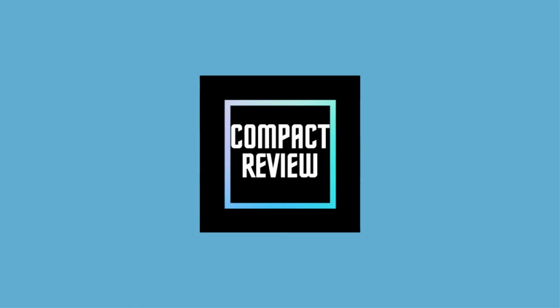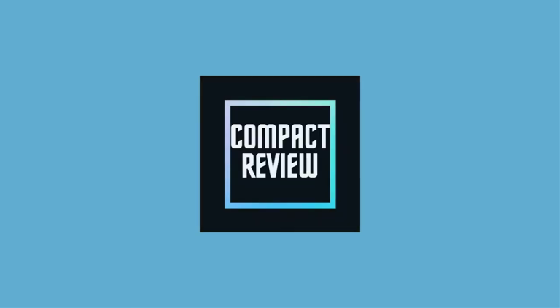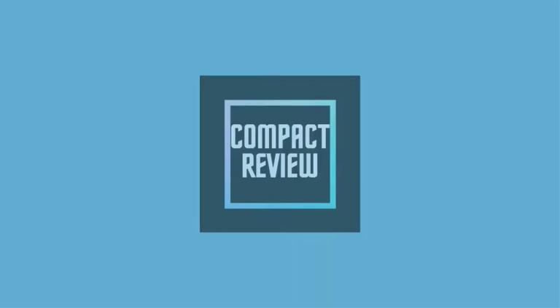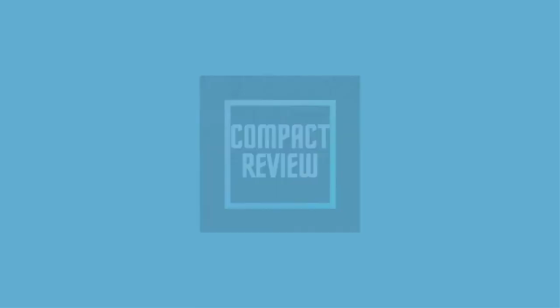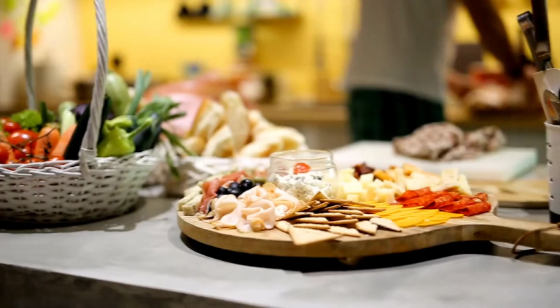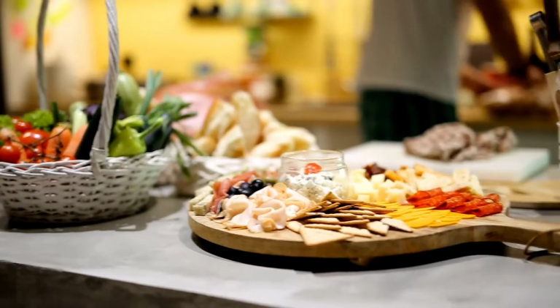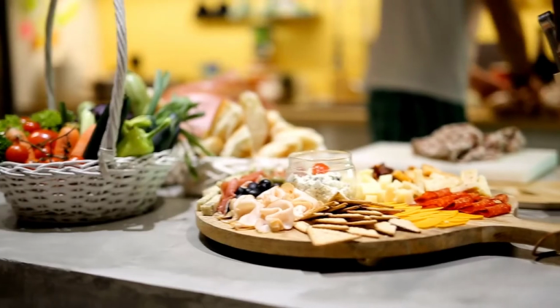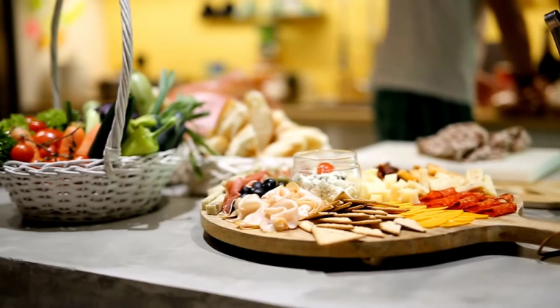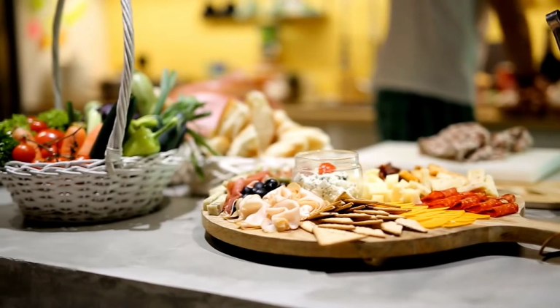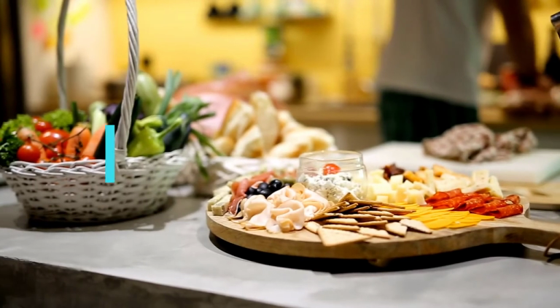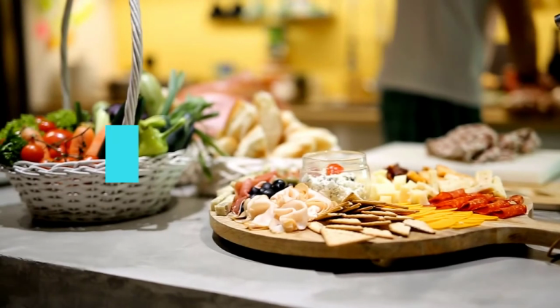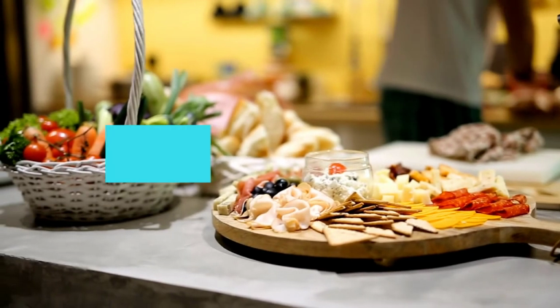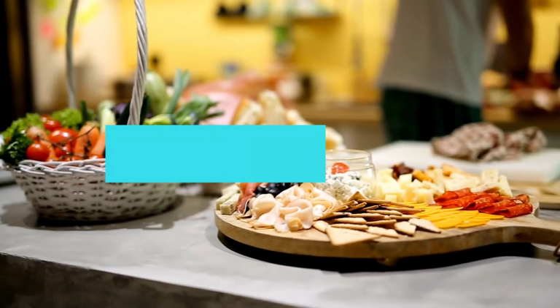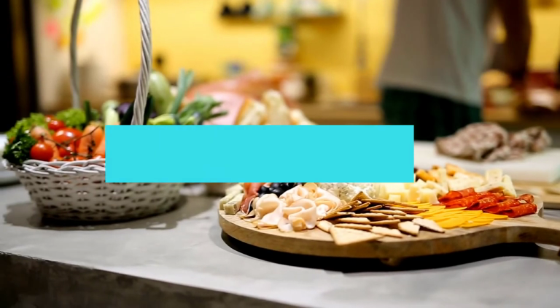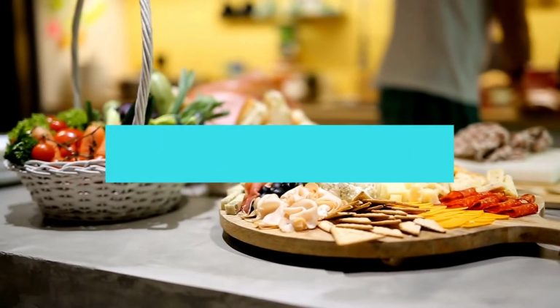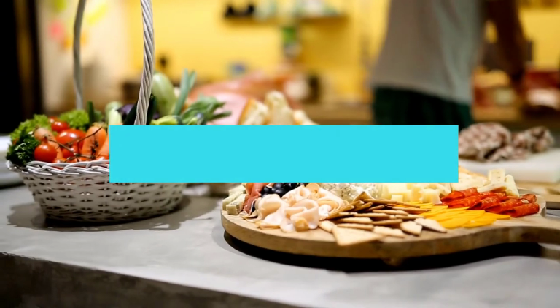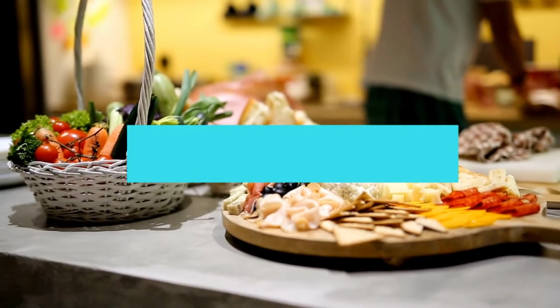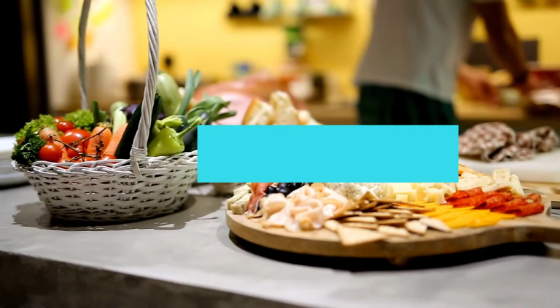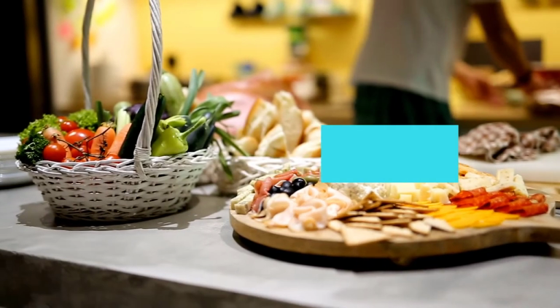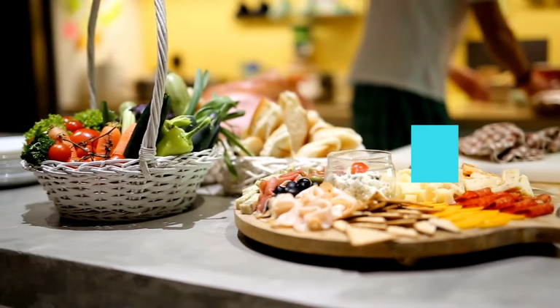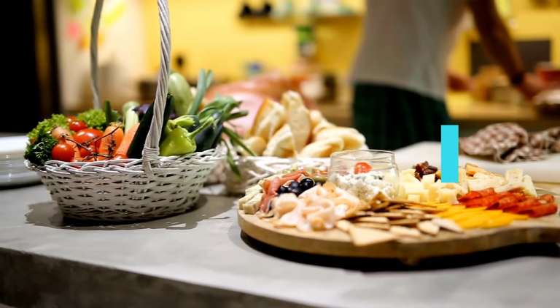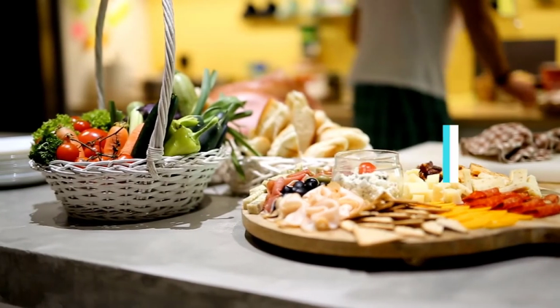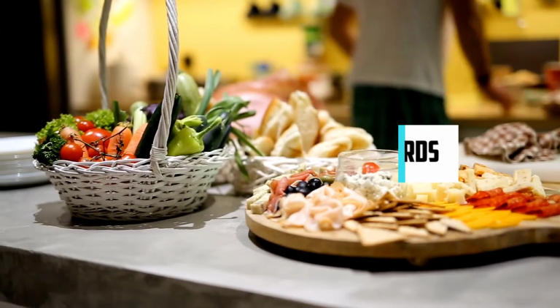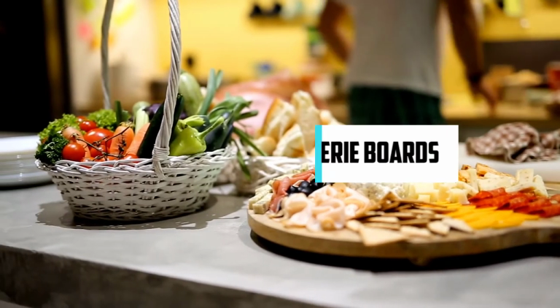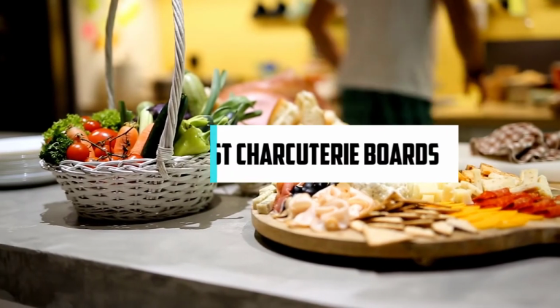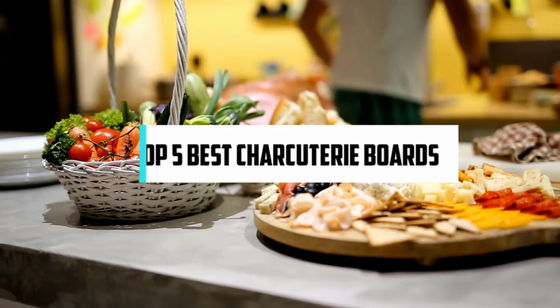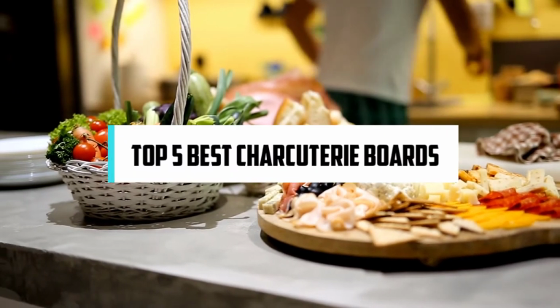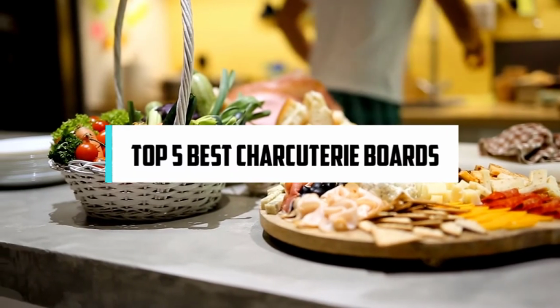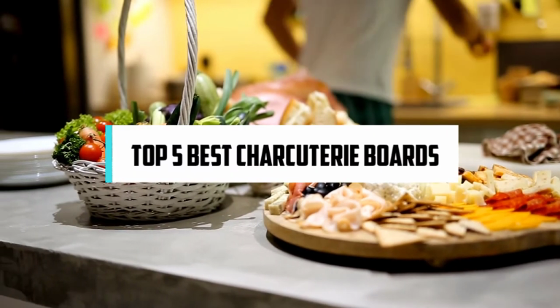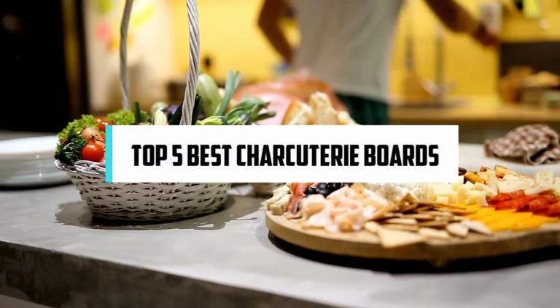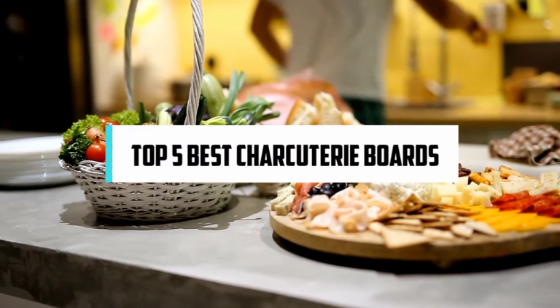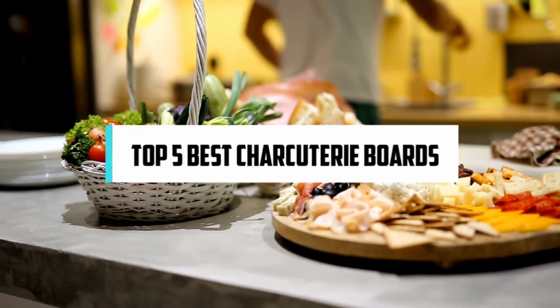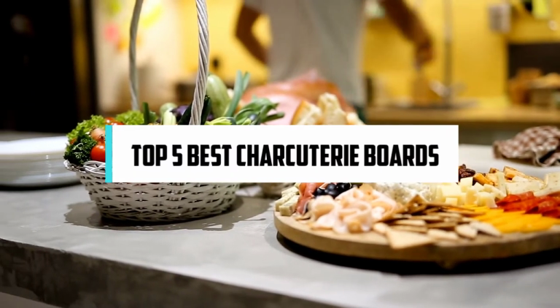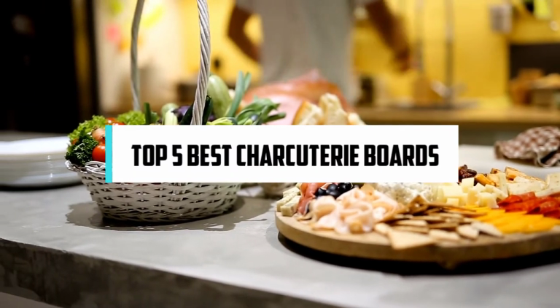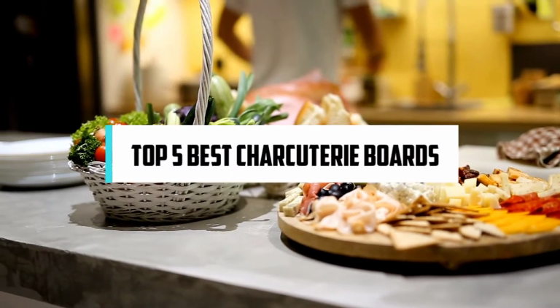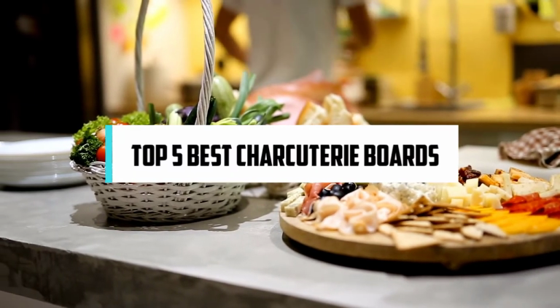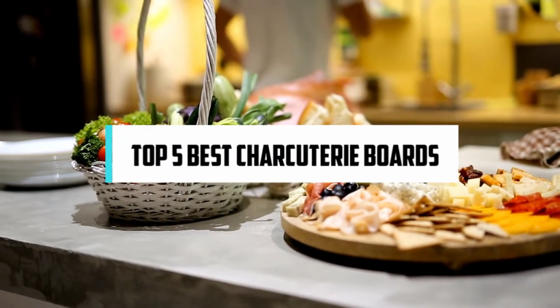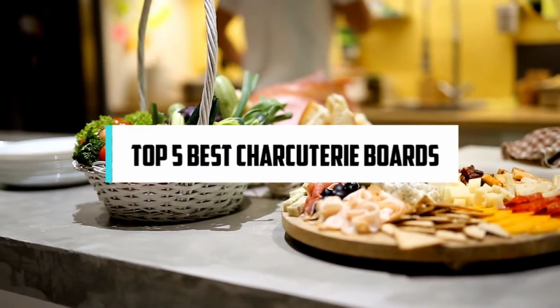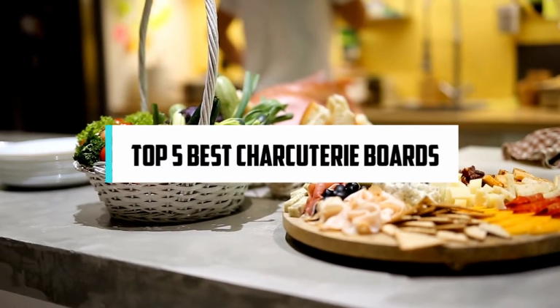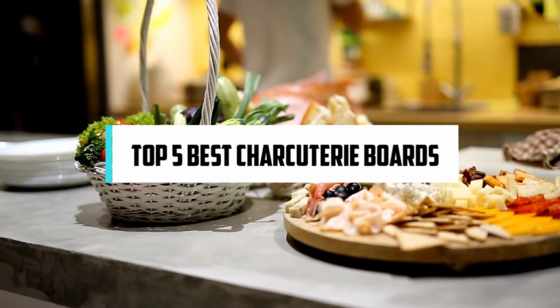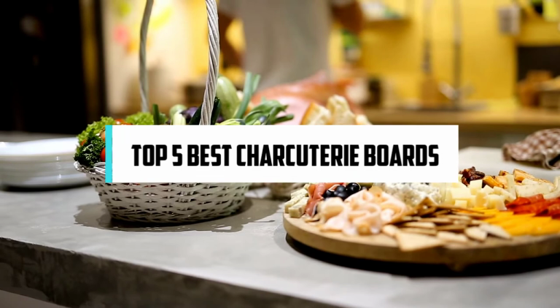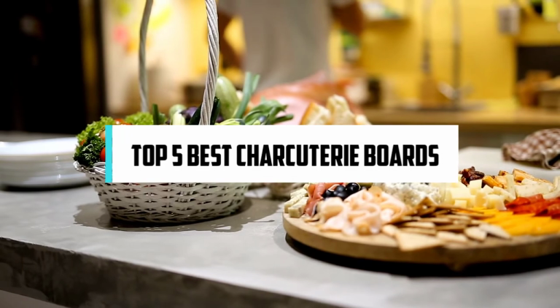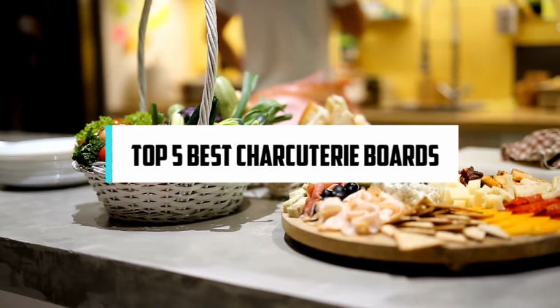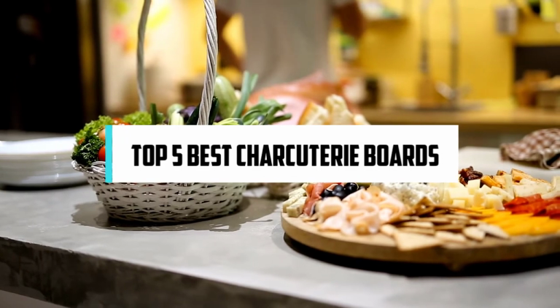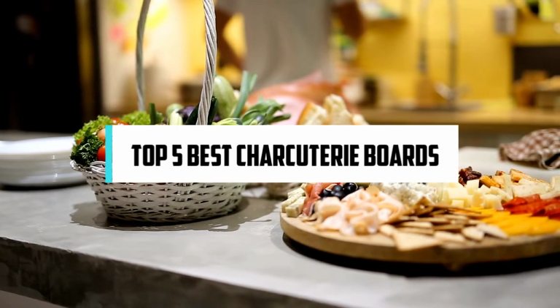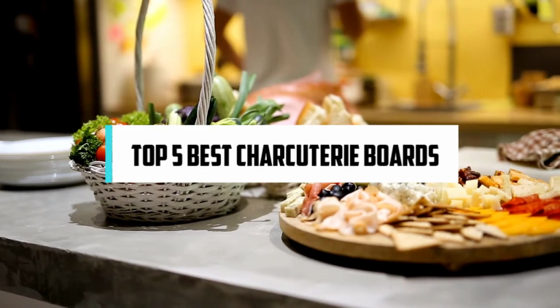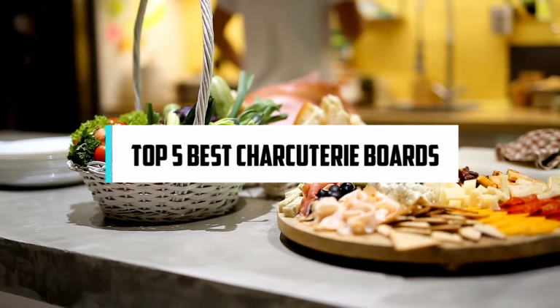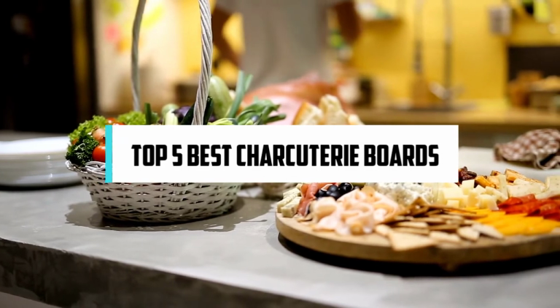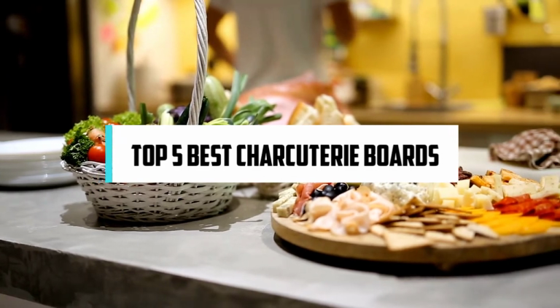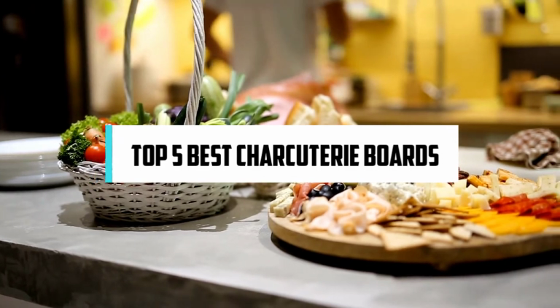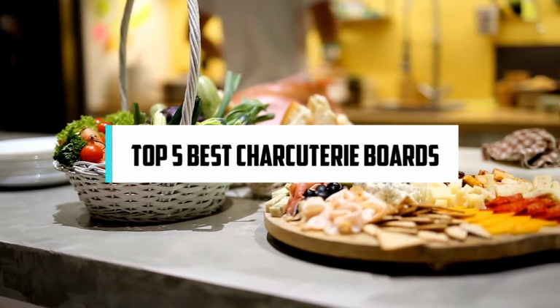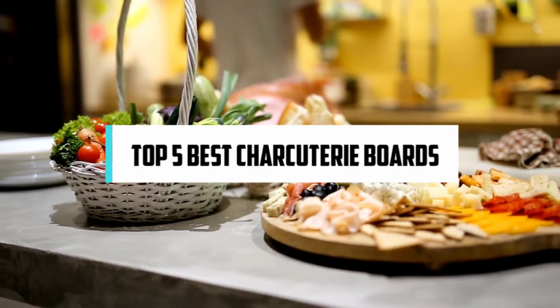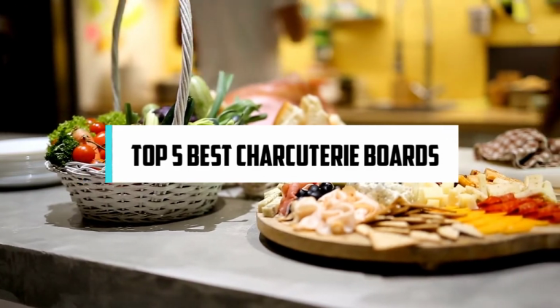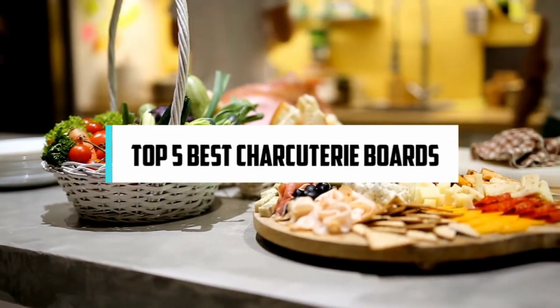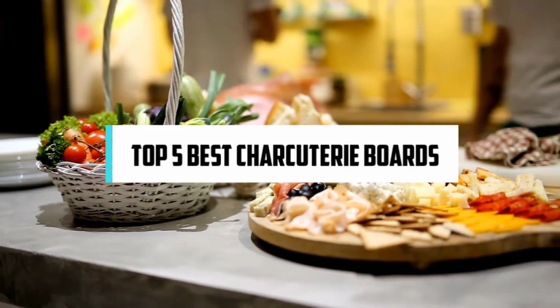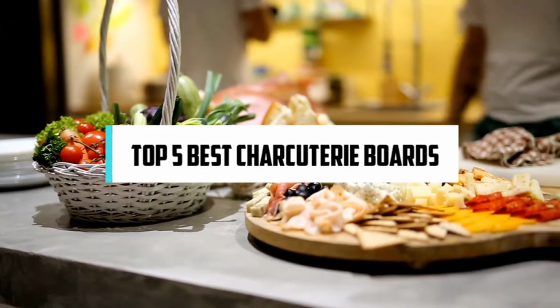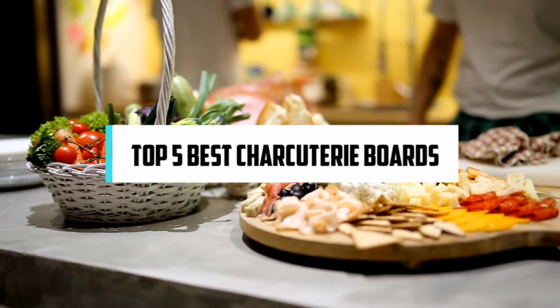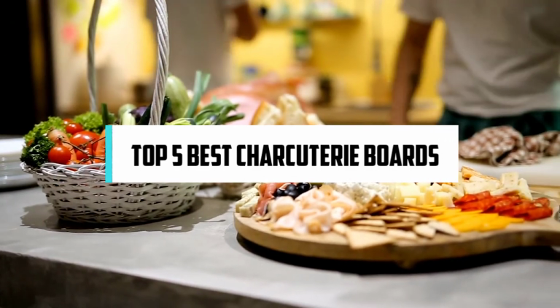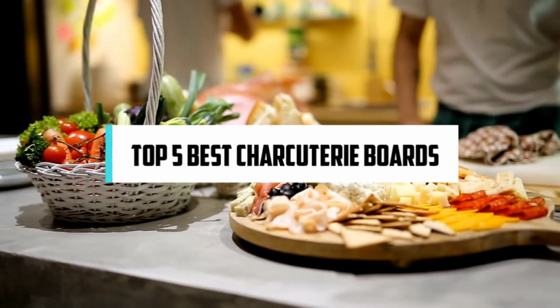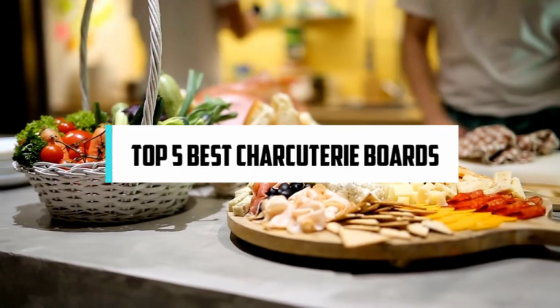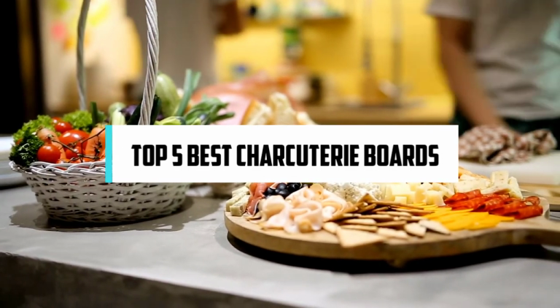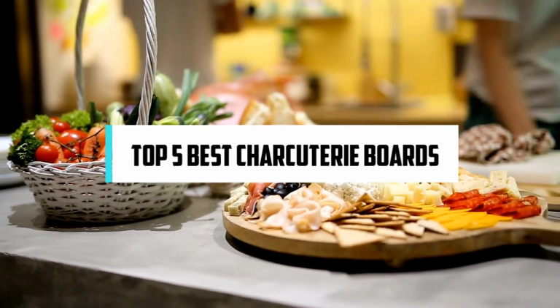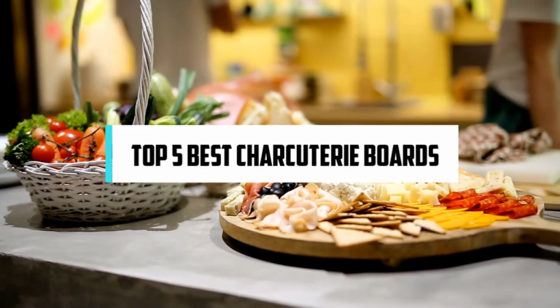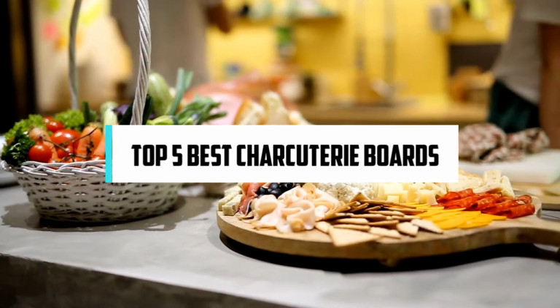In this video, we will discuss the top 5 best charcuterie boards. So let's get started.